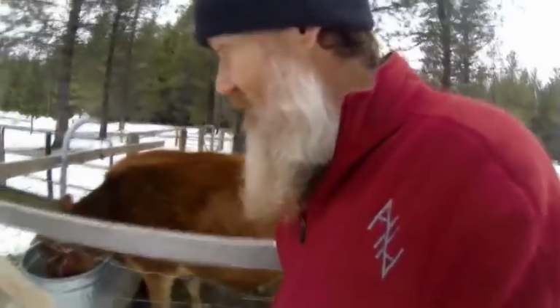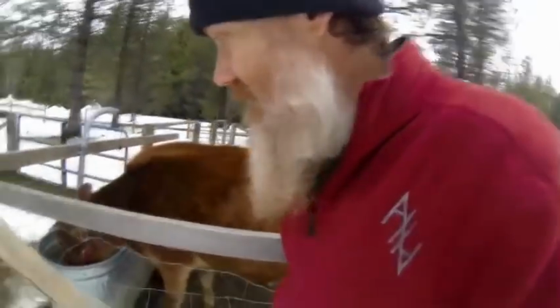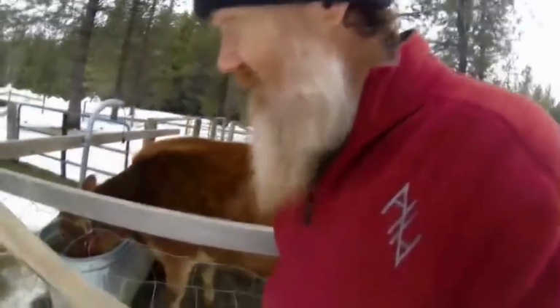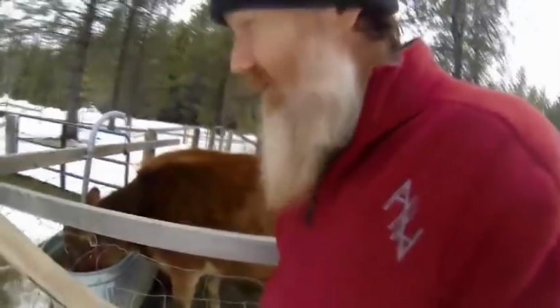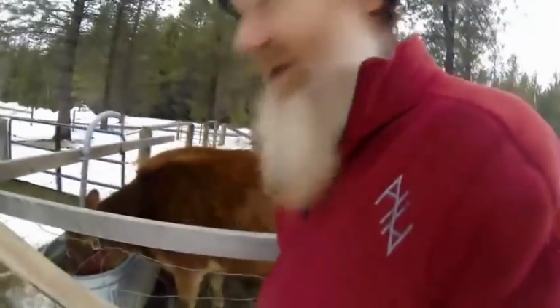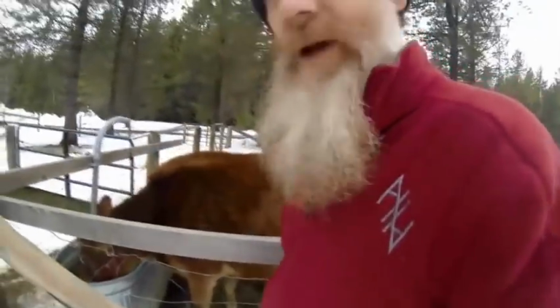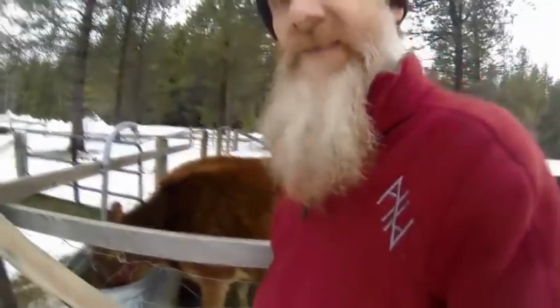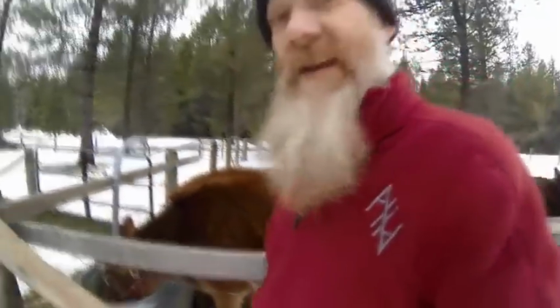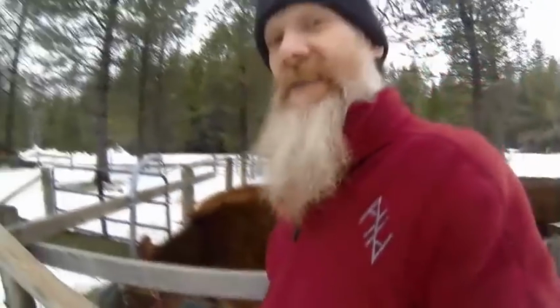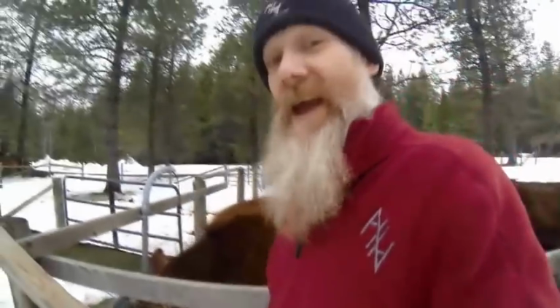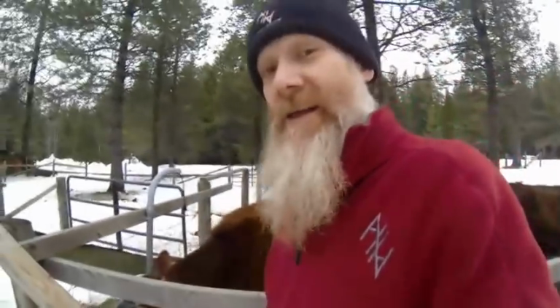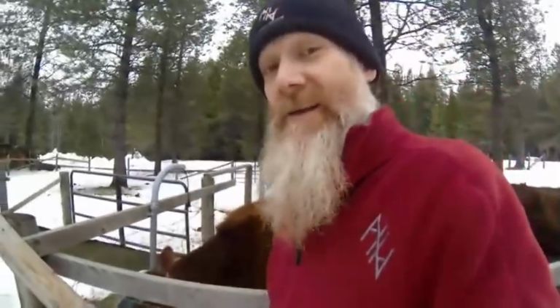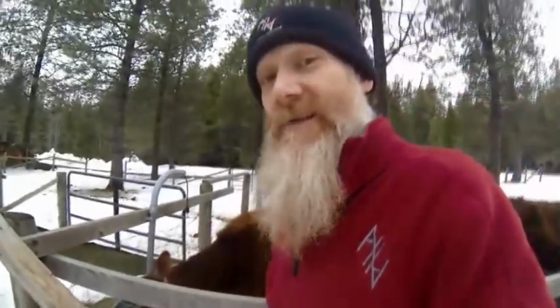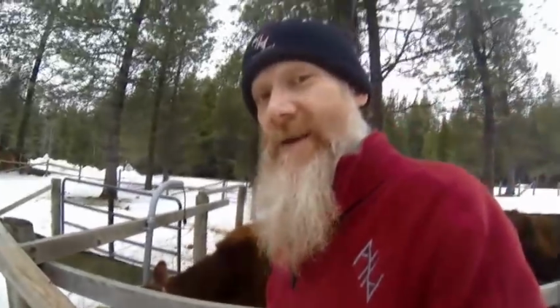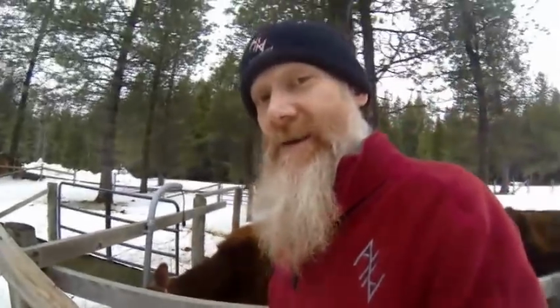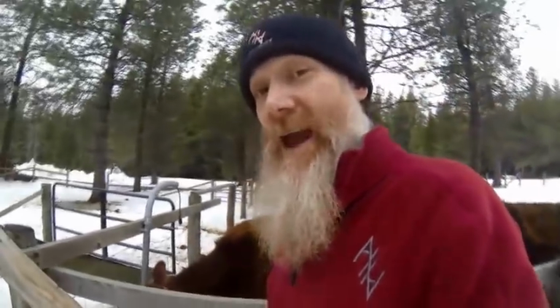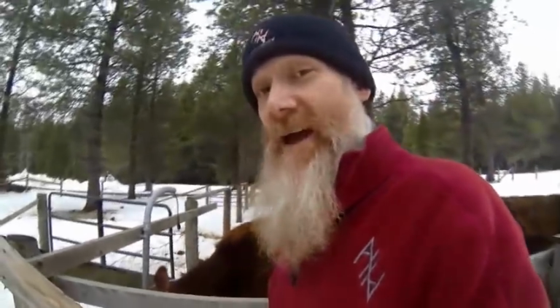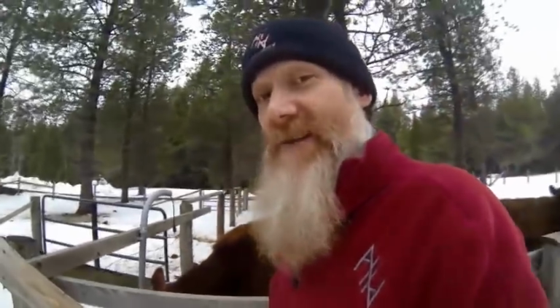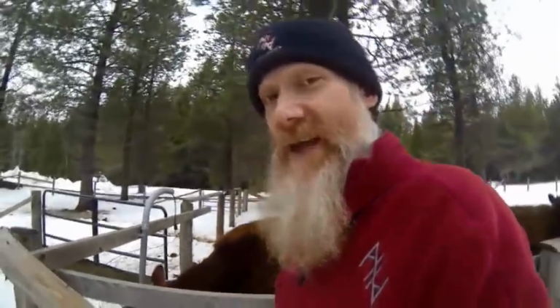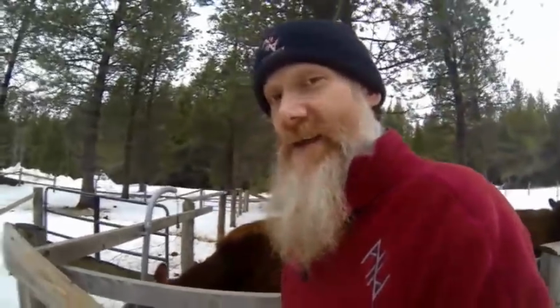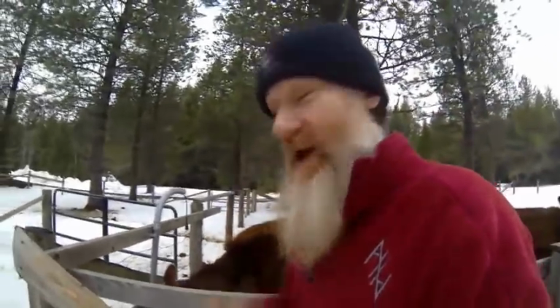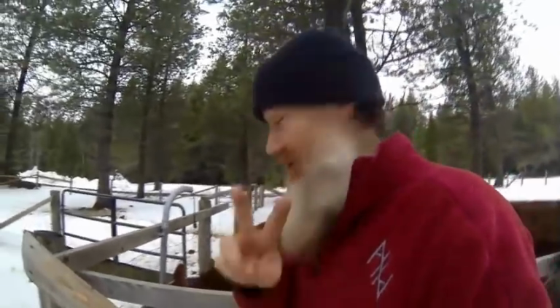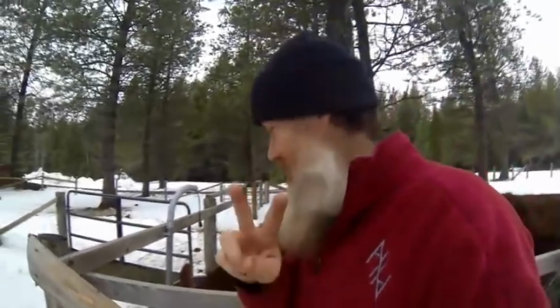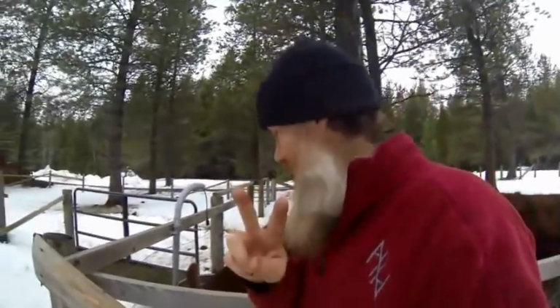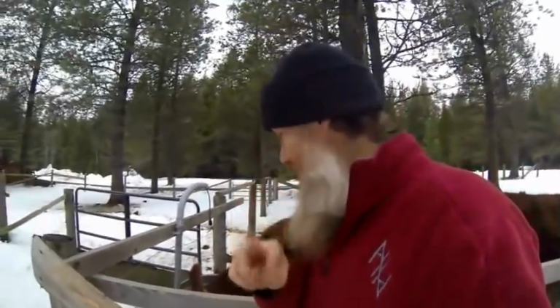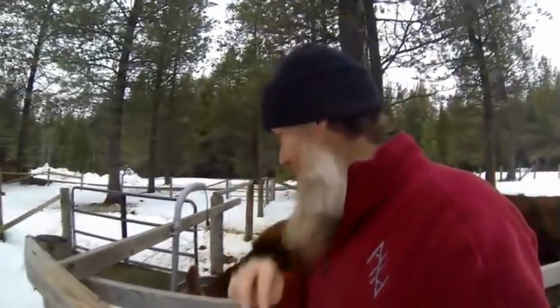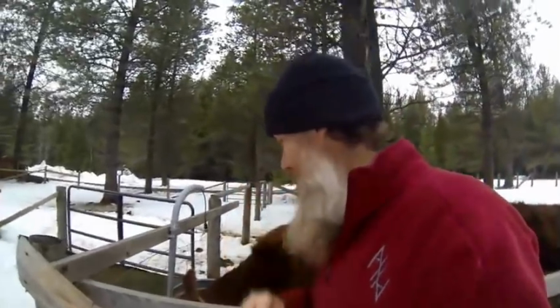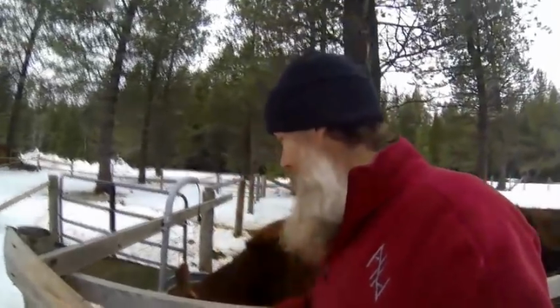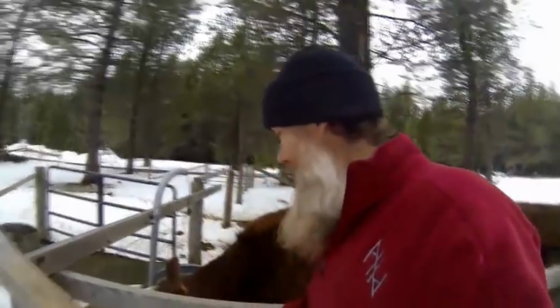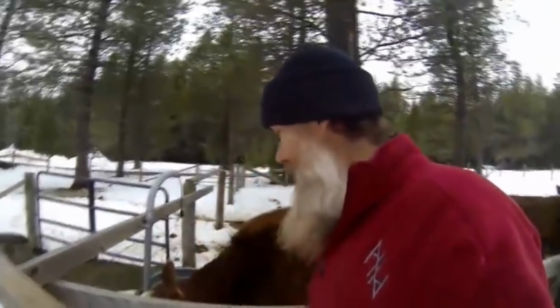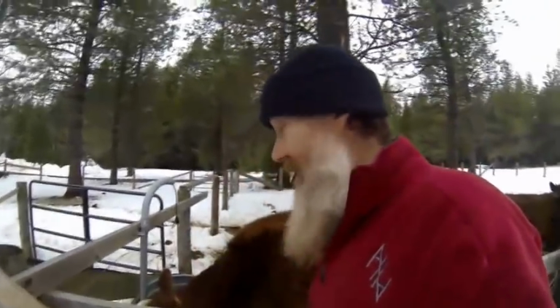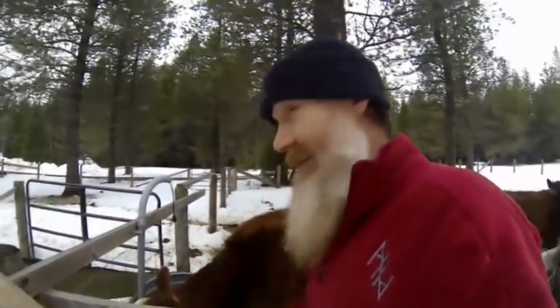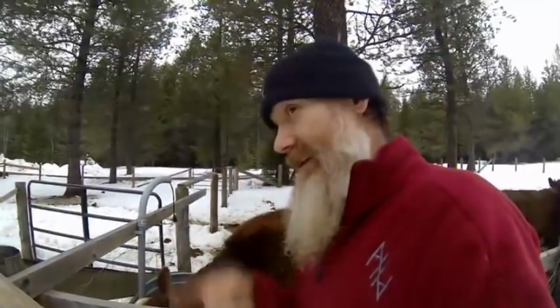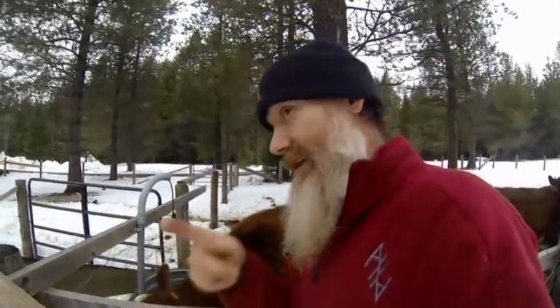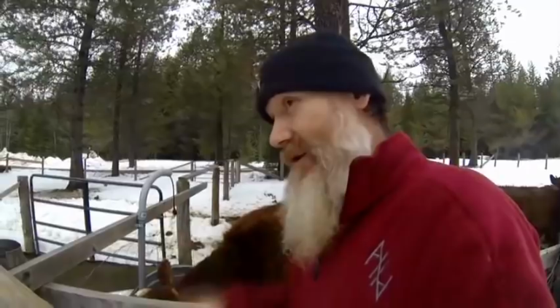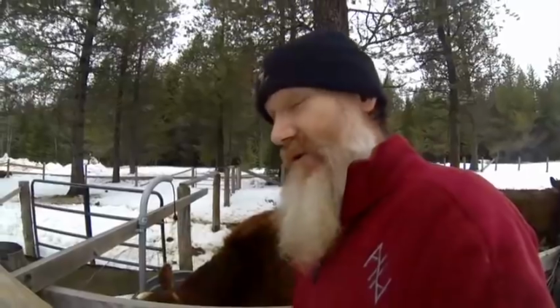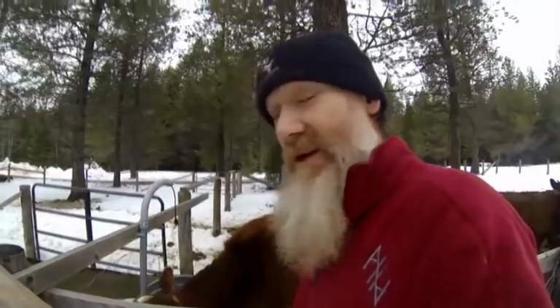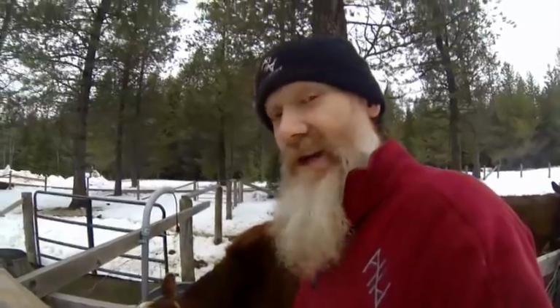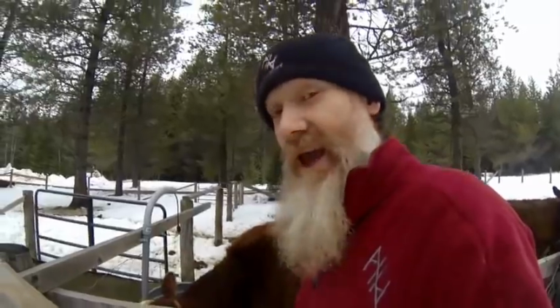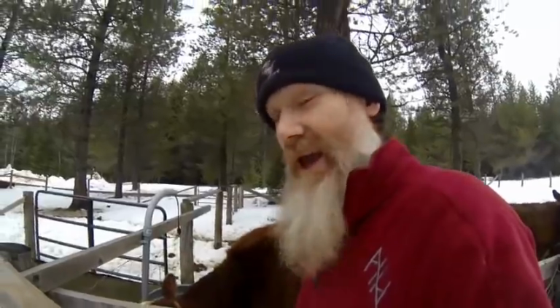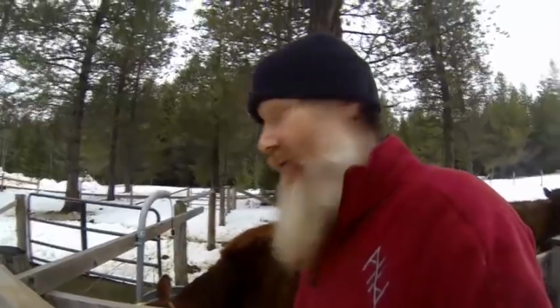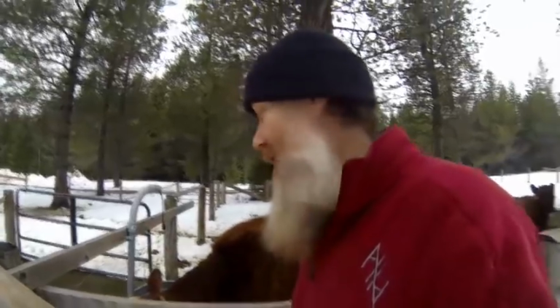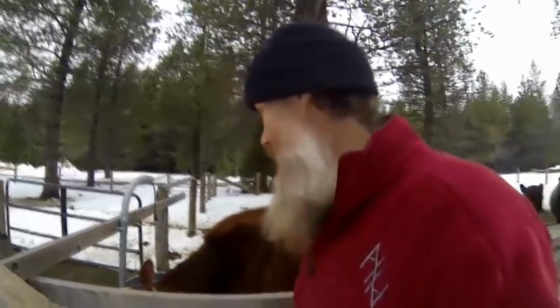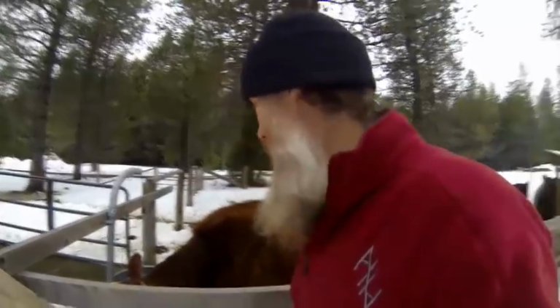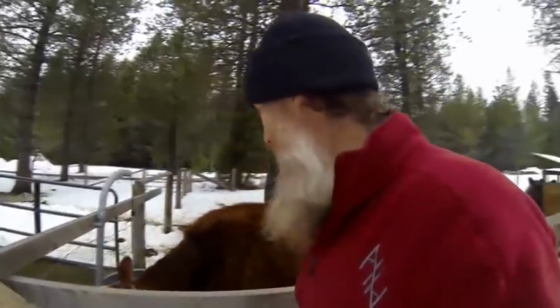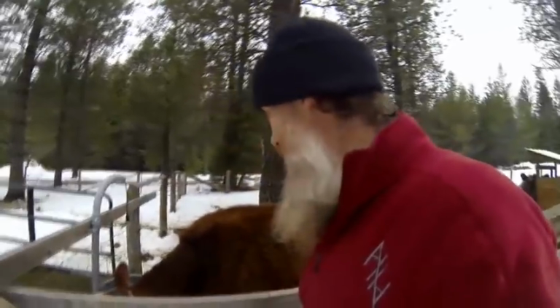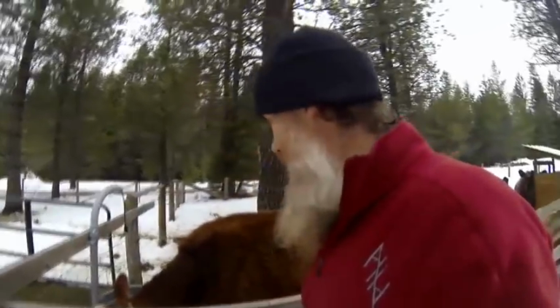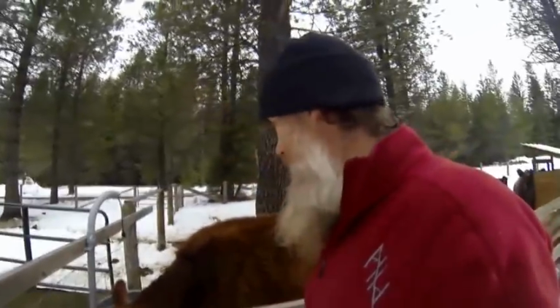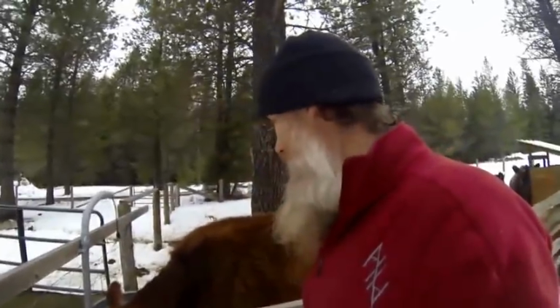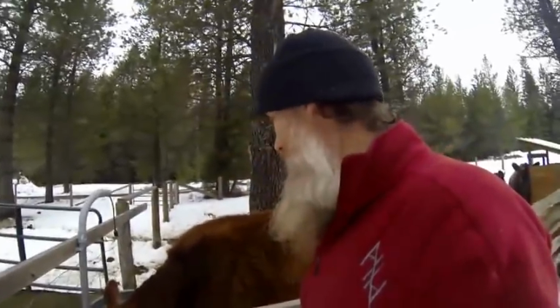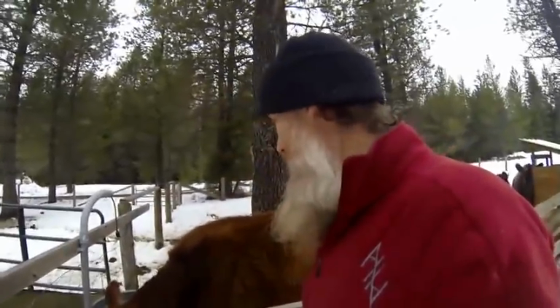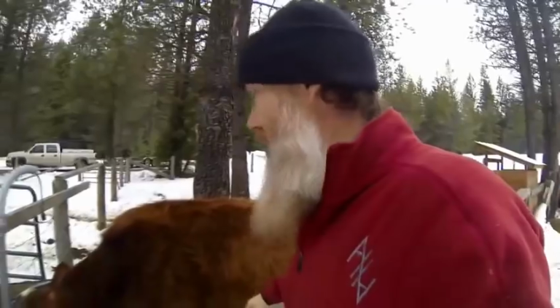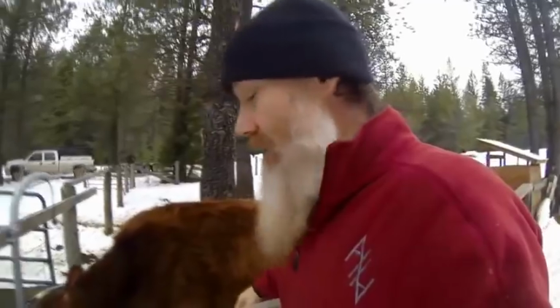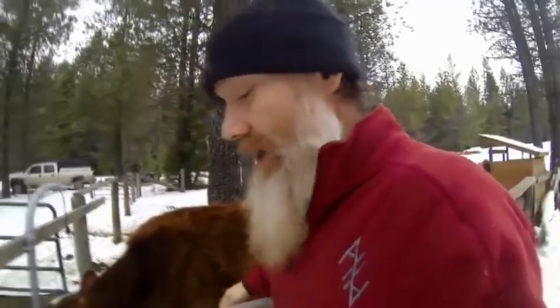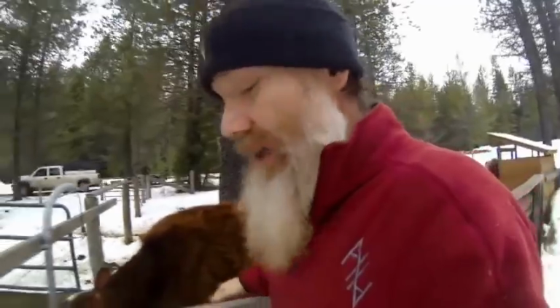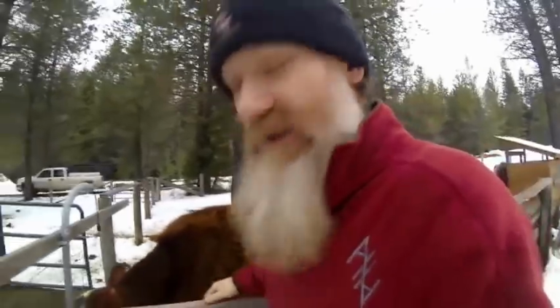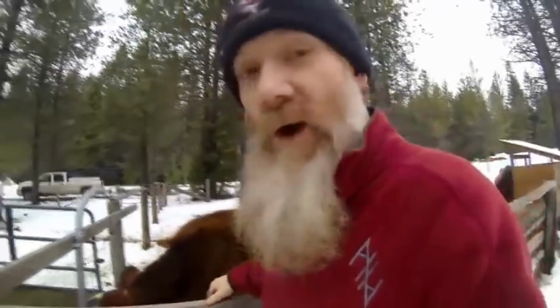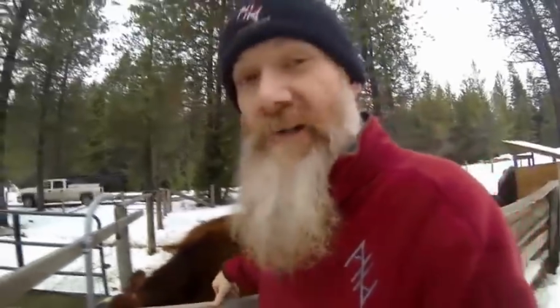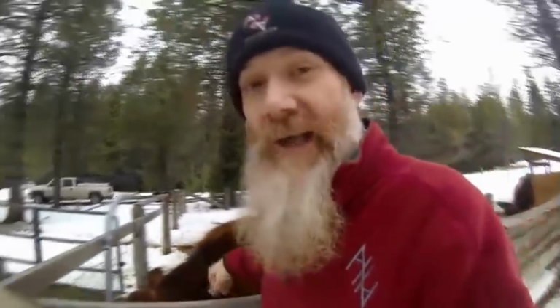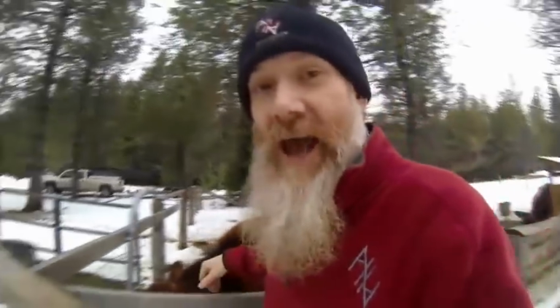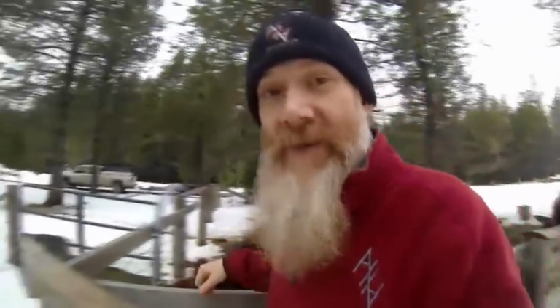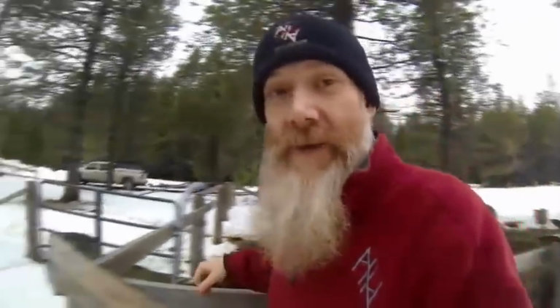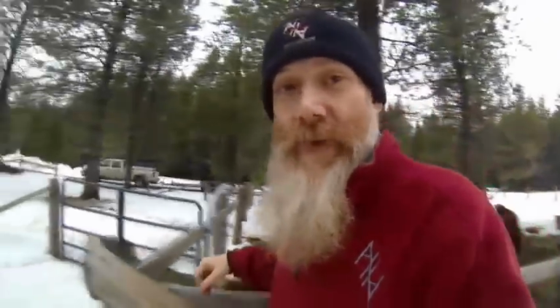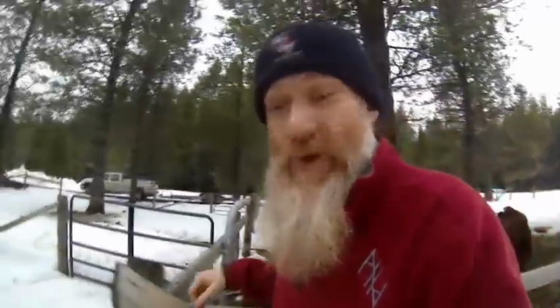So we get about seven gallons total. The calves eat about two, and they're also eating hay and water already. Okay, let's watch a calf get born.